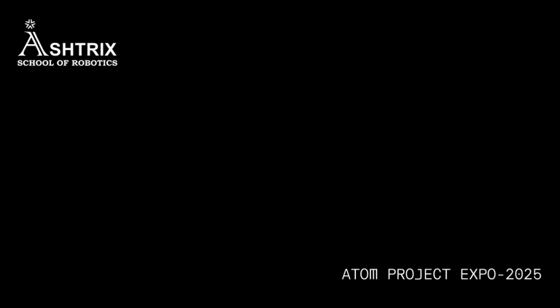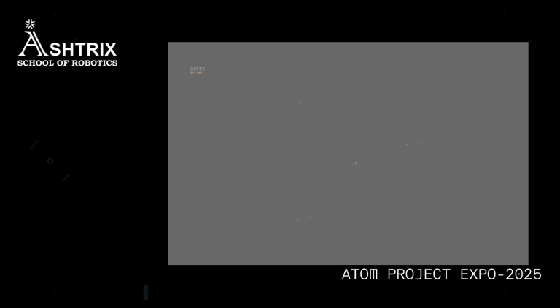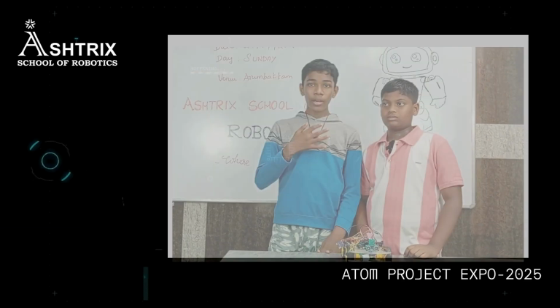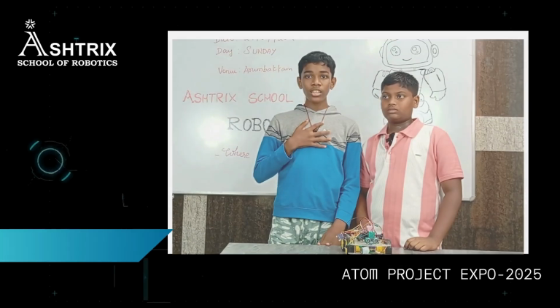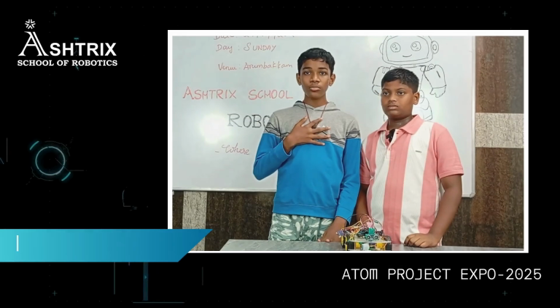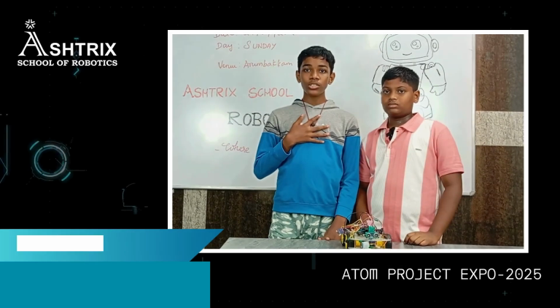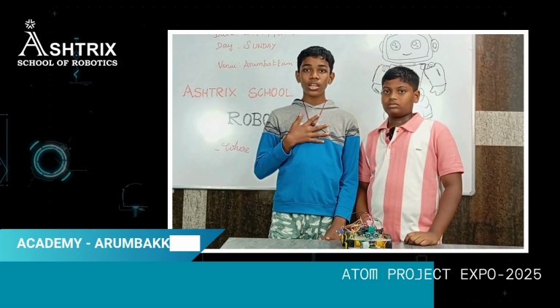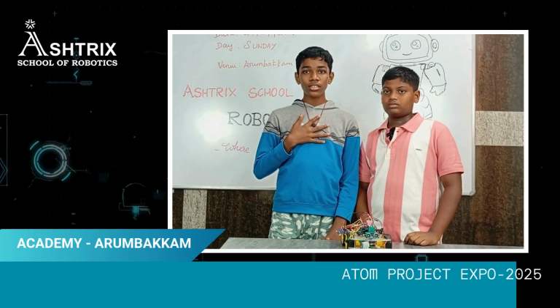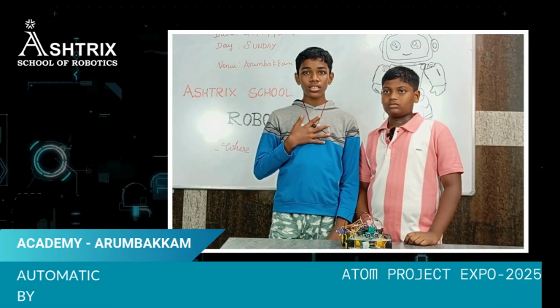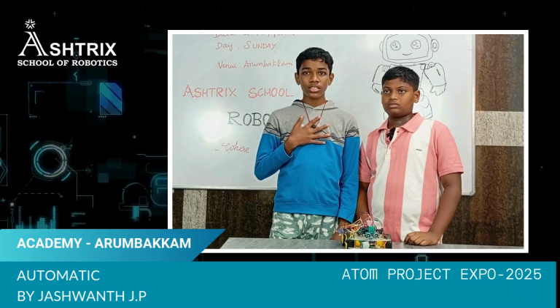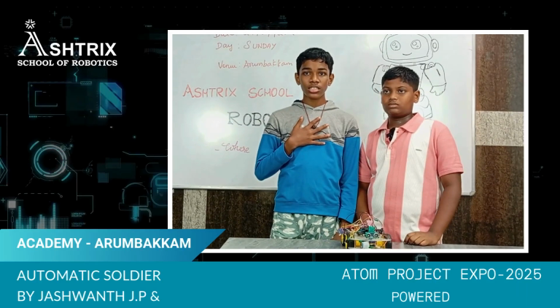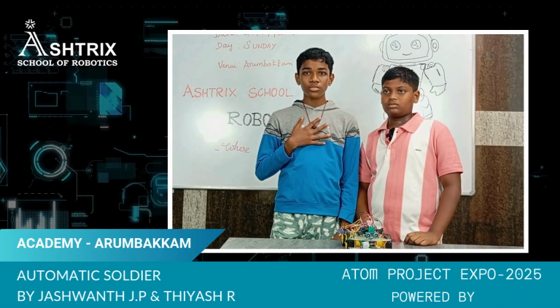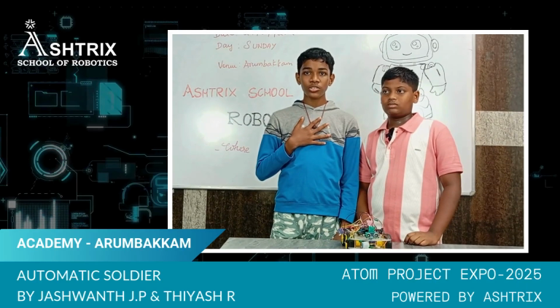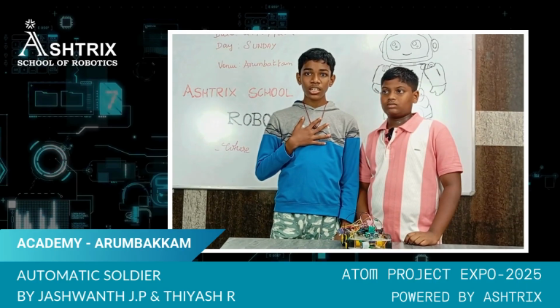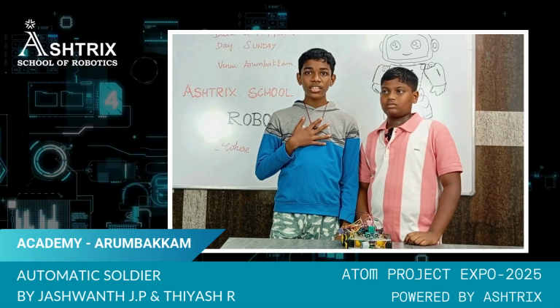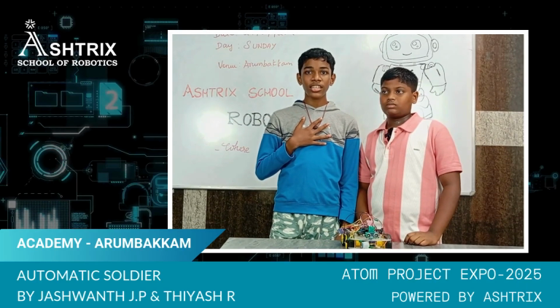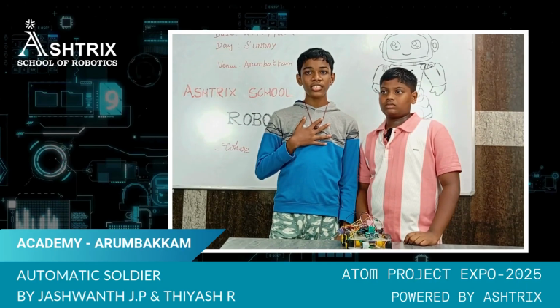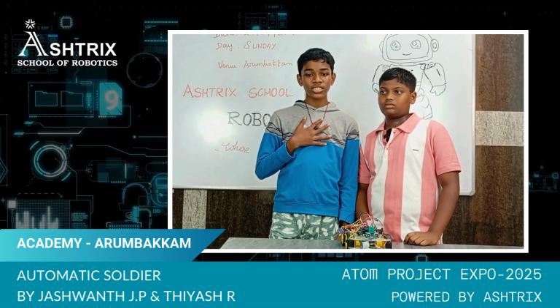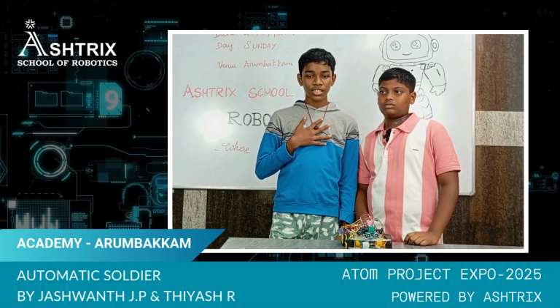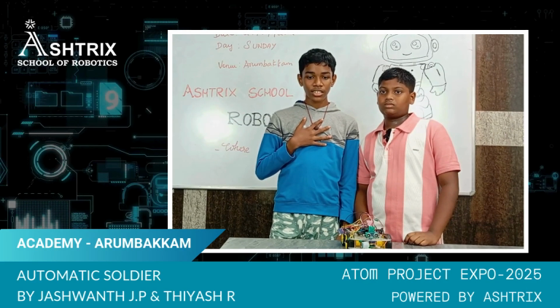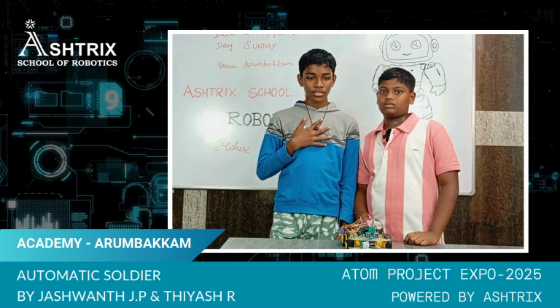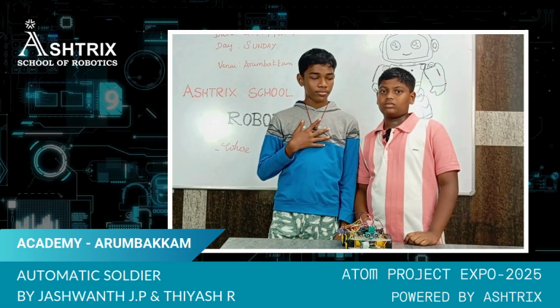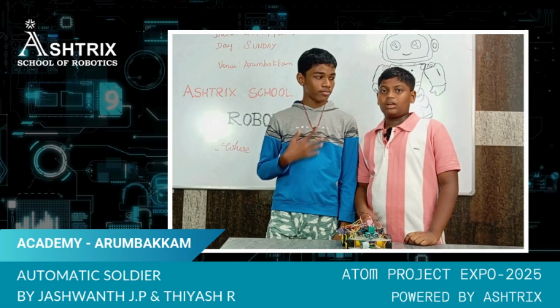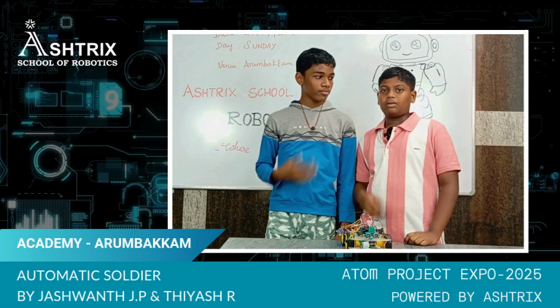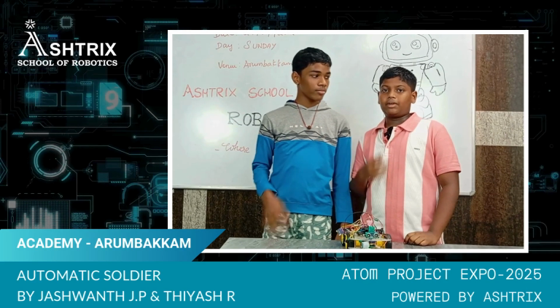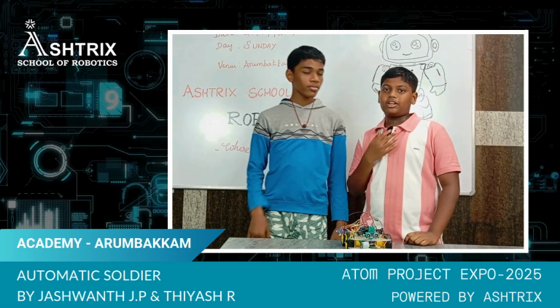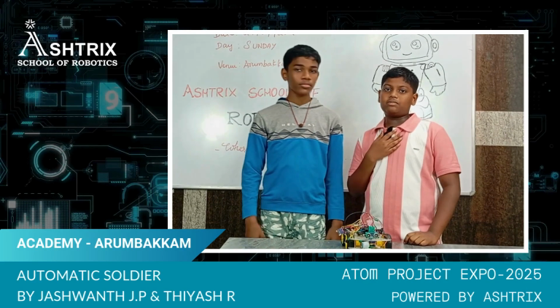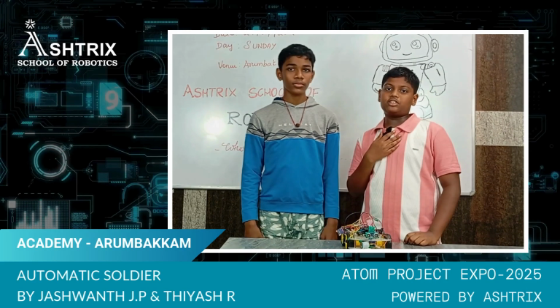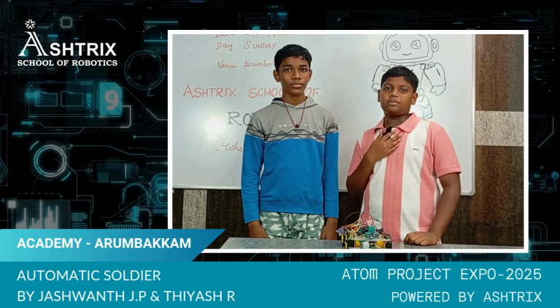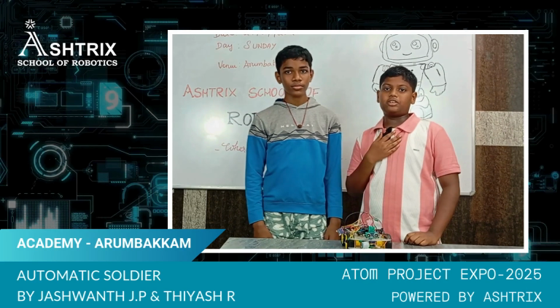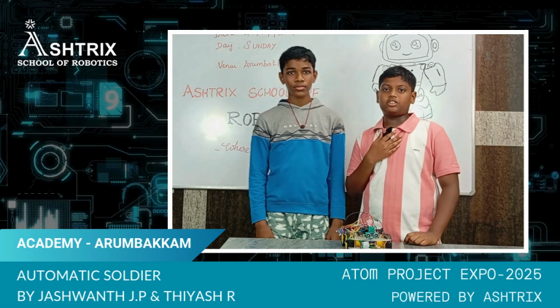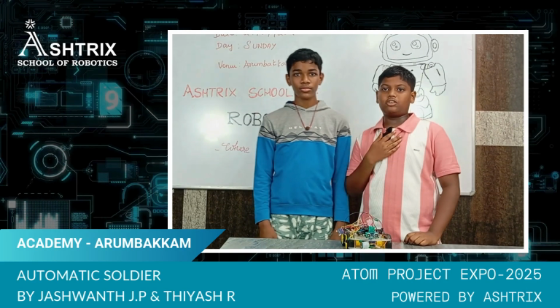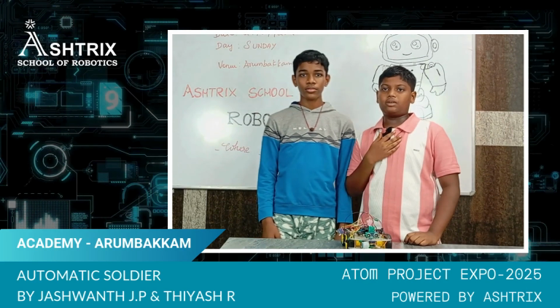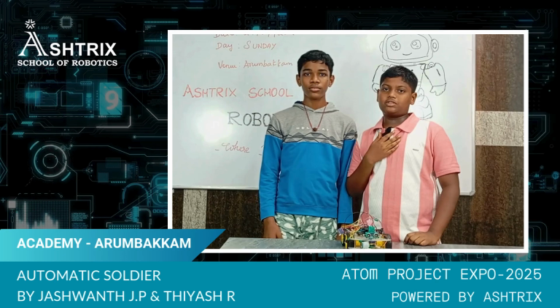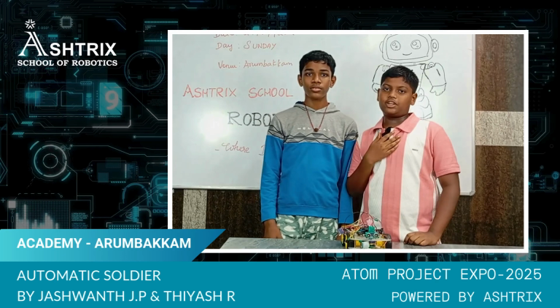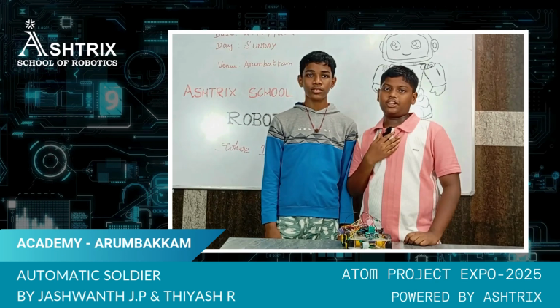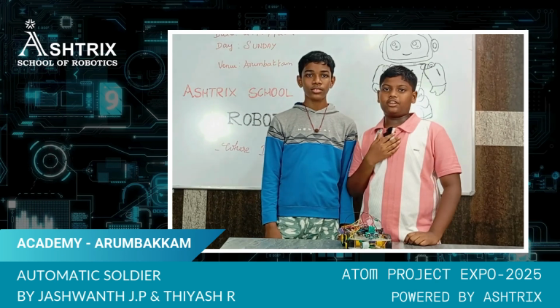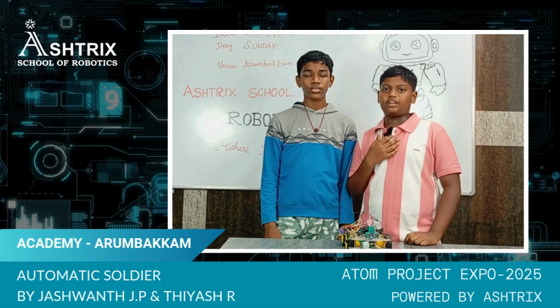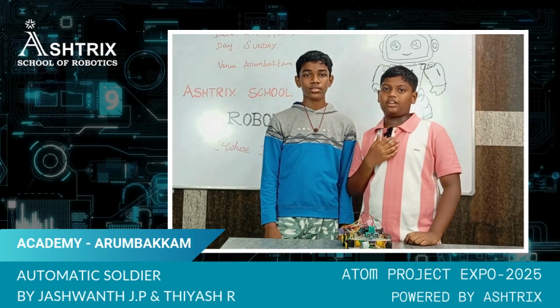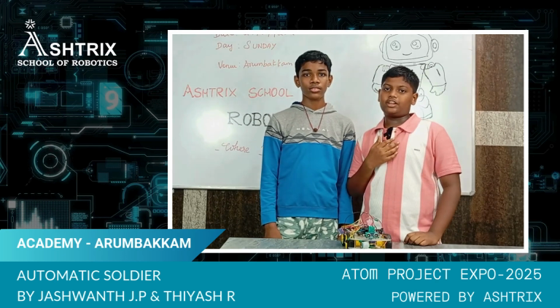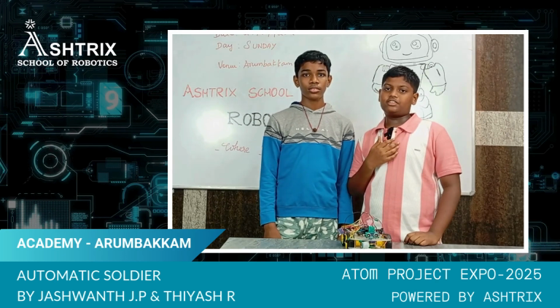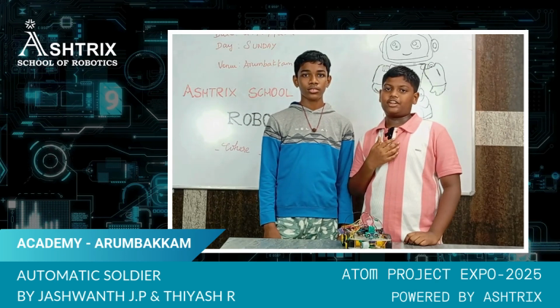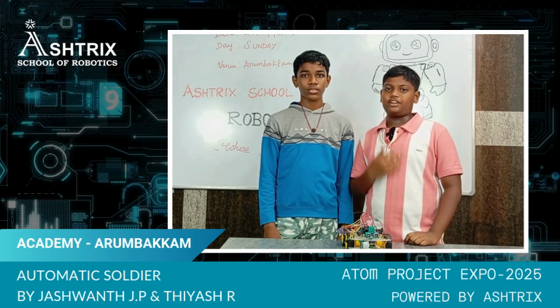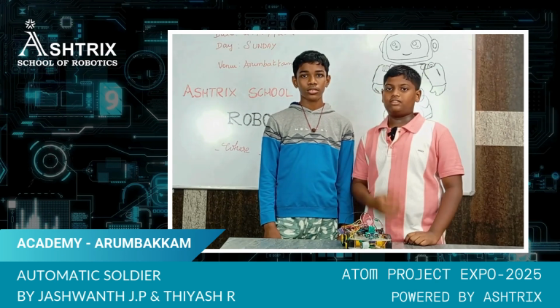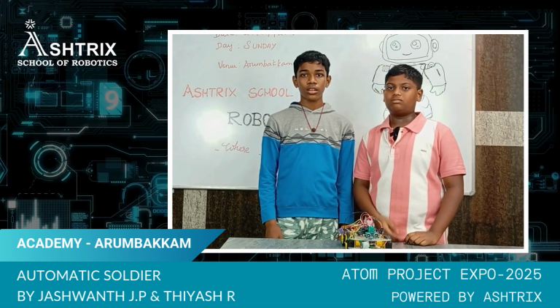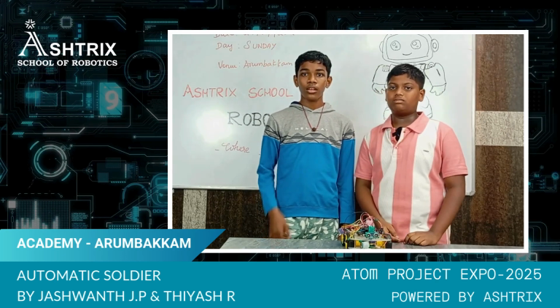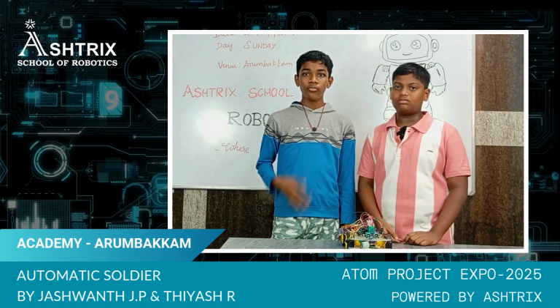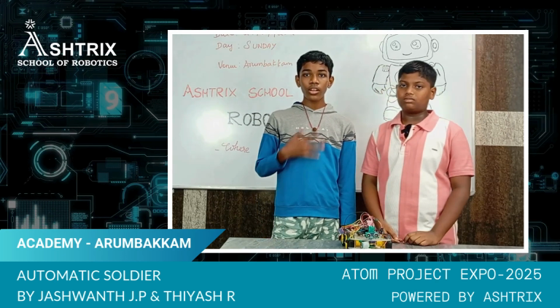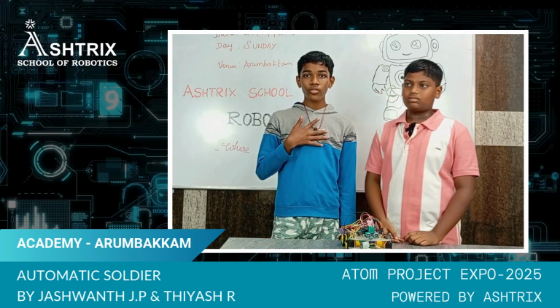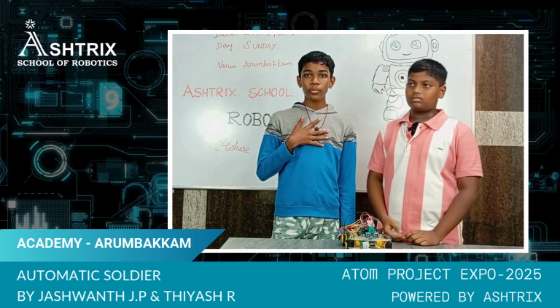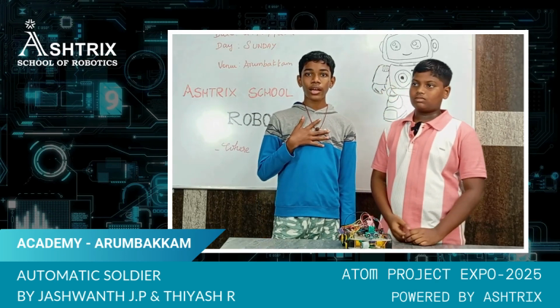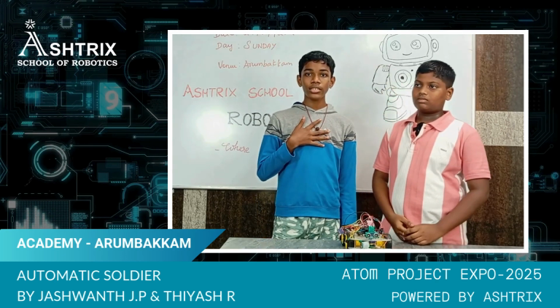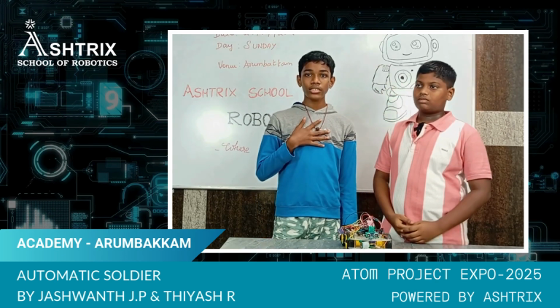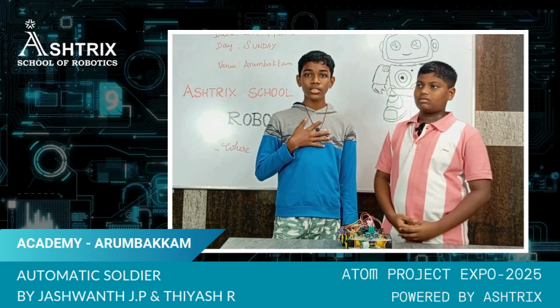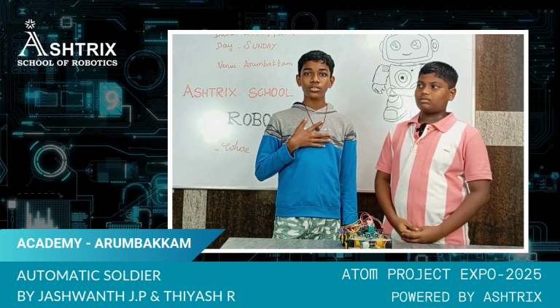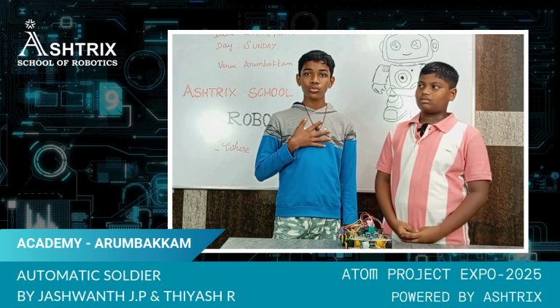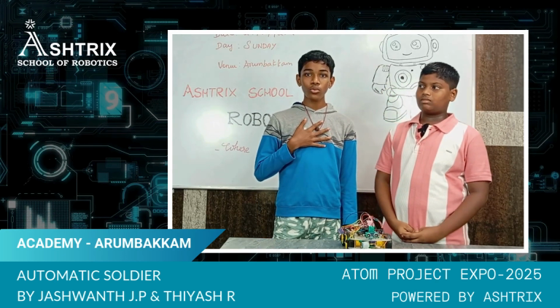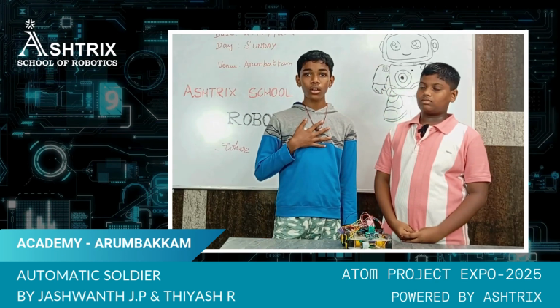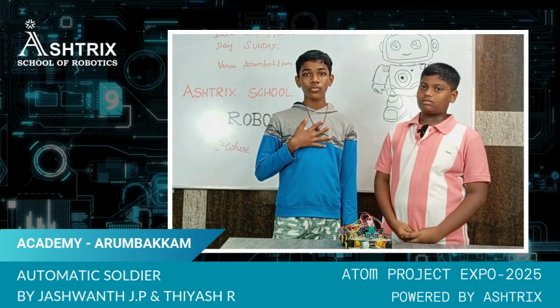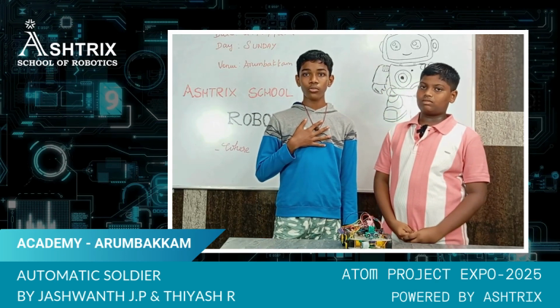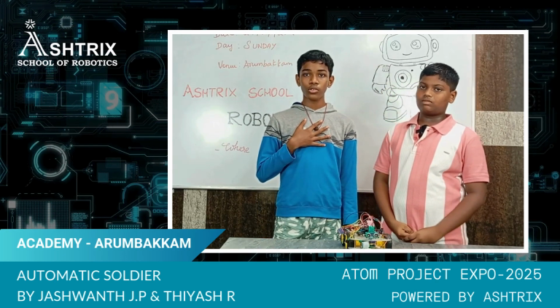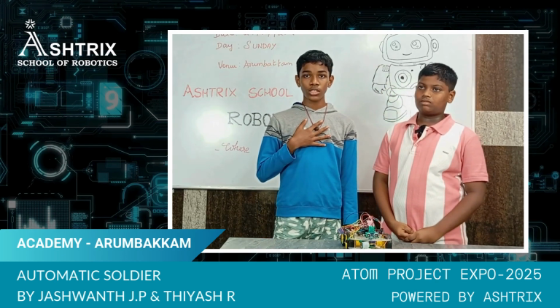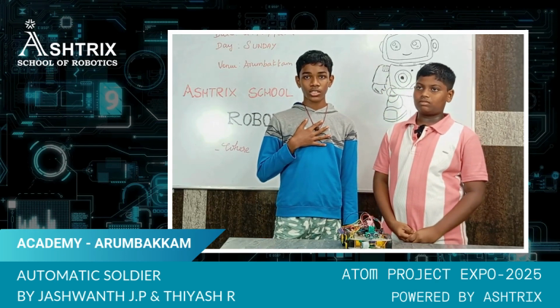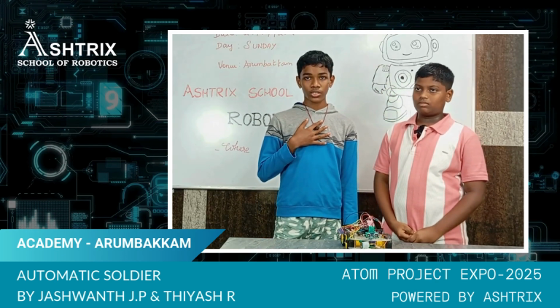My name is Arthias, I am studying 9th standard. My name is Debi Yushun, I am studying 9th standard. We are from Aztec School of Robotics.